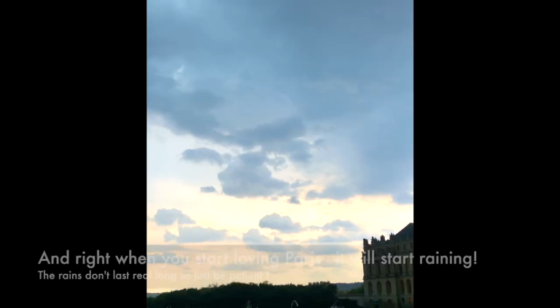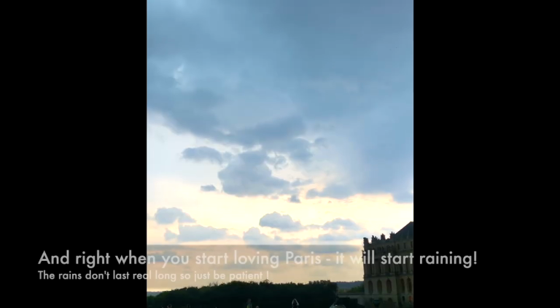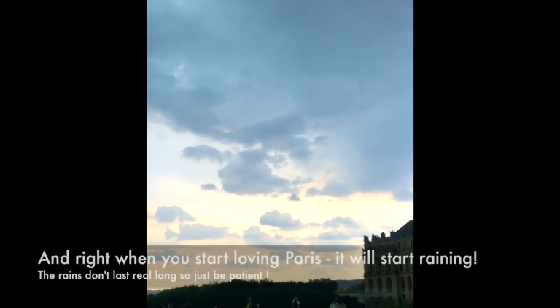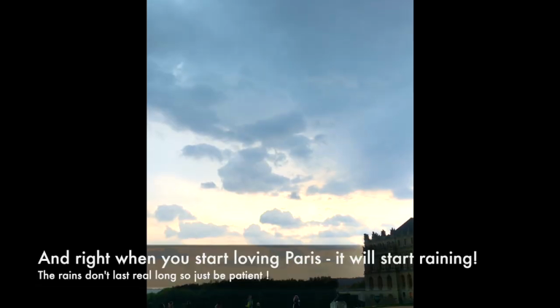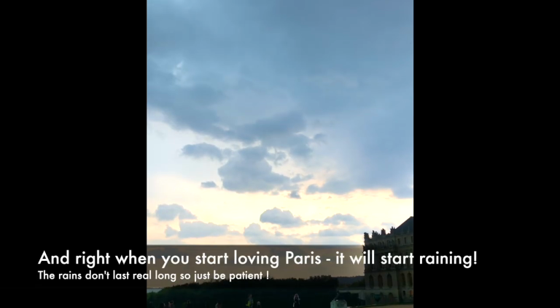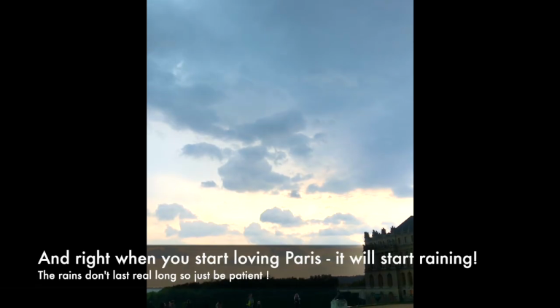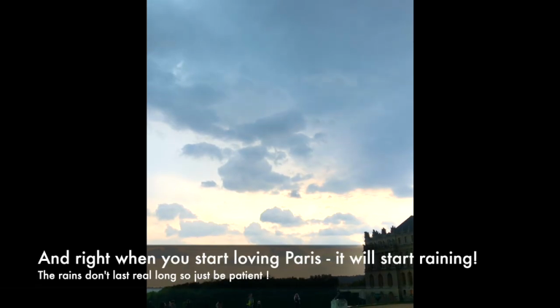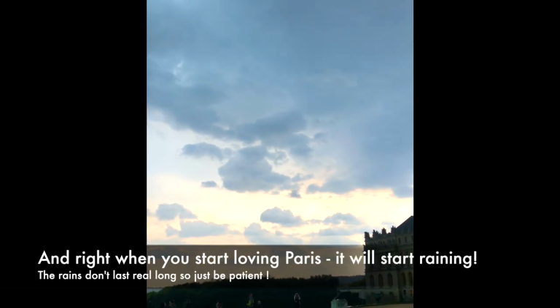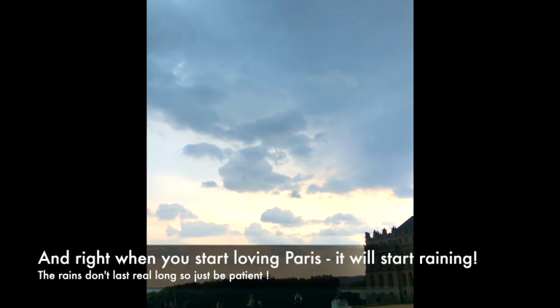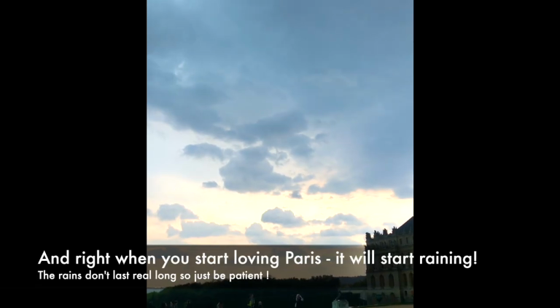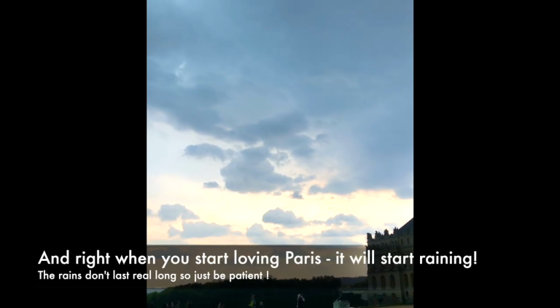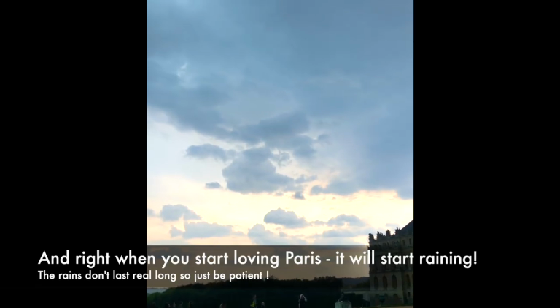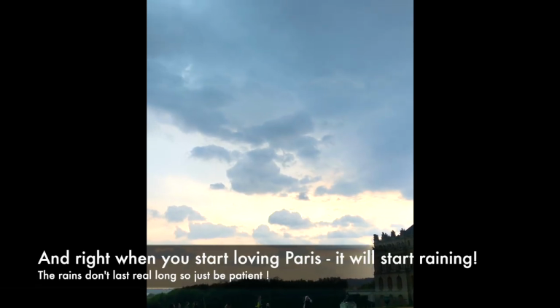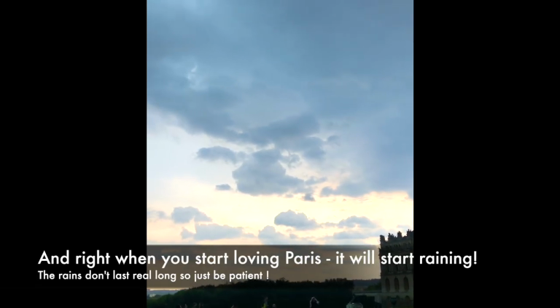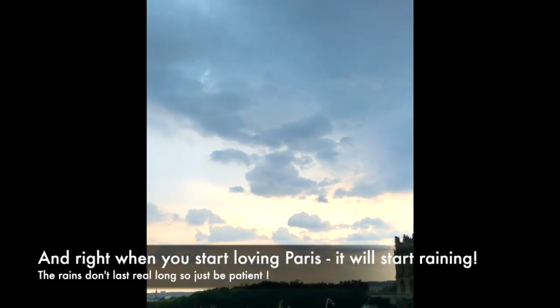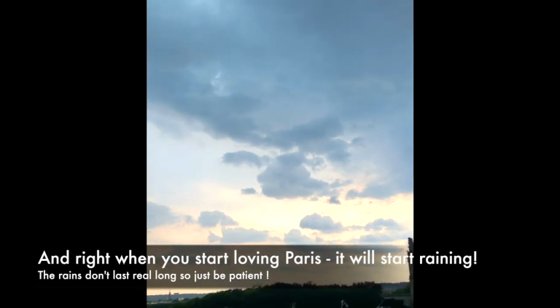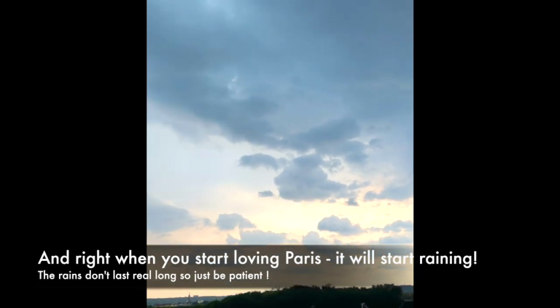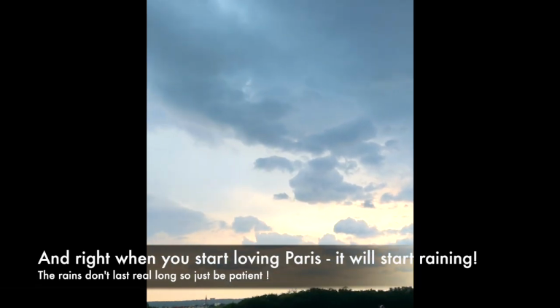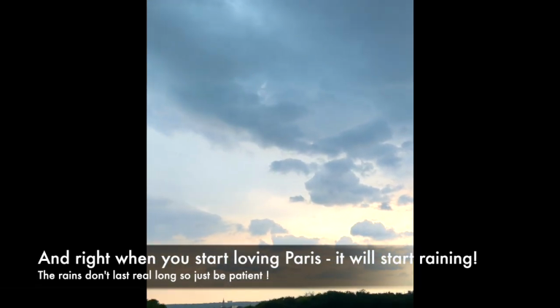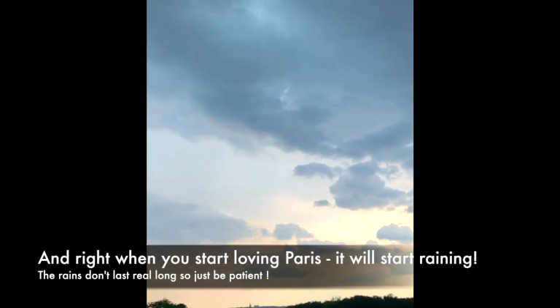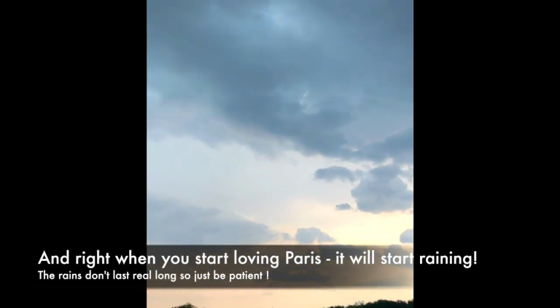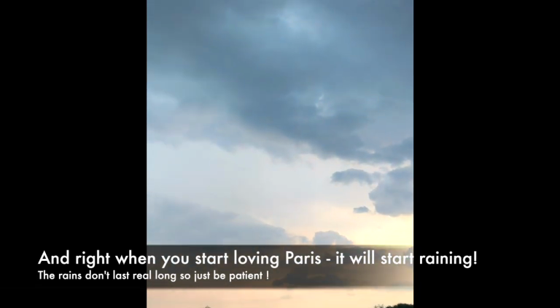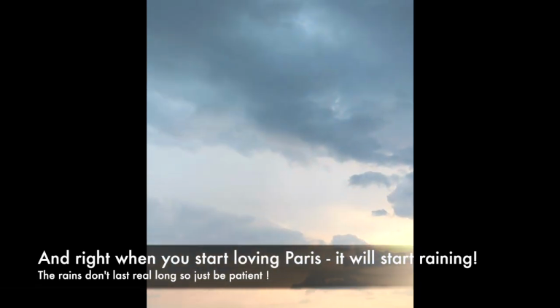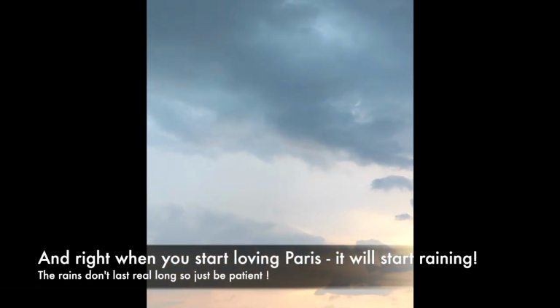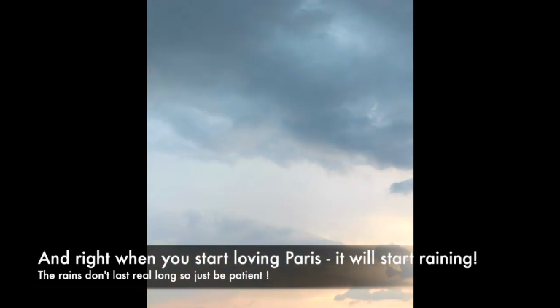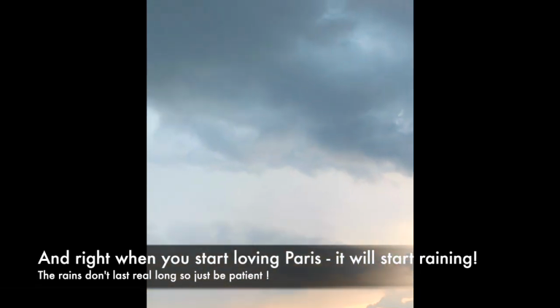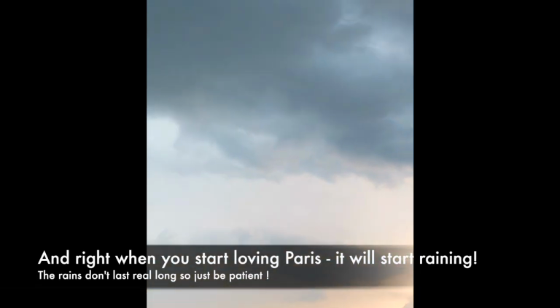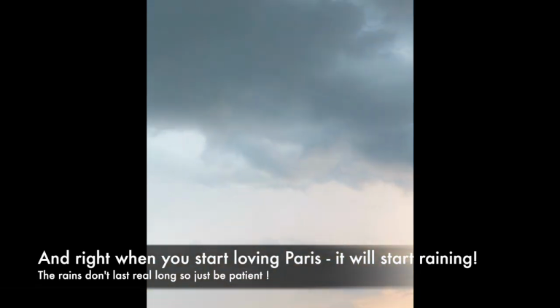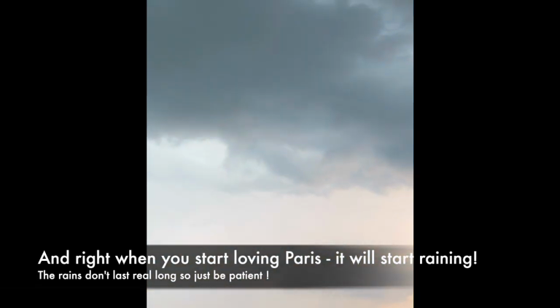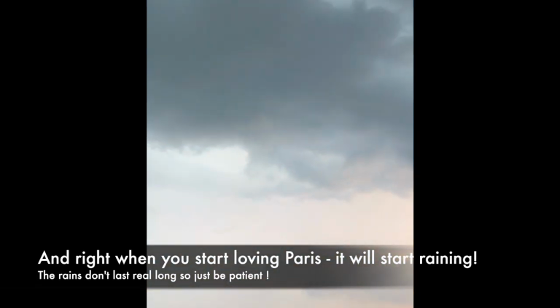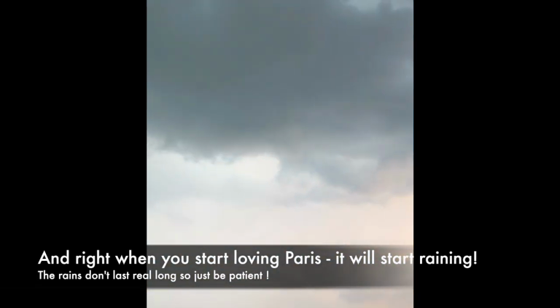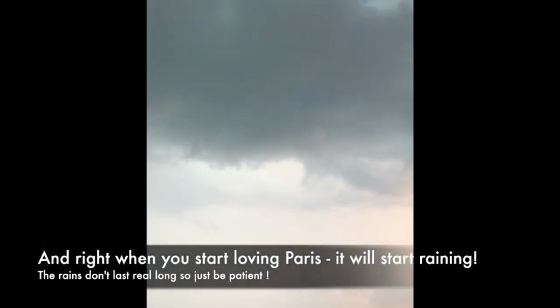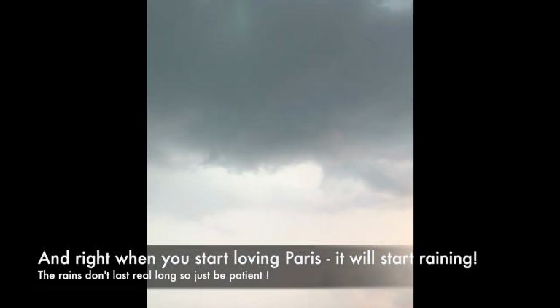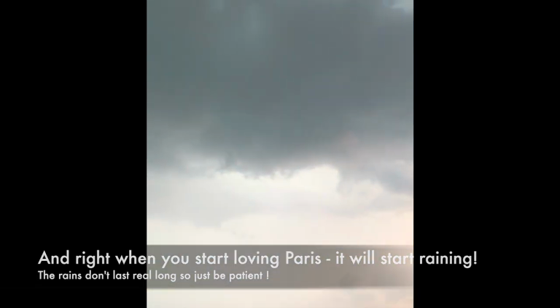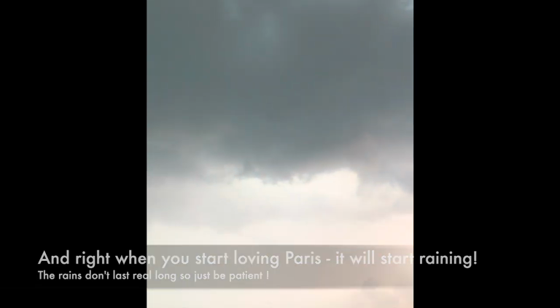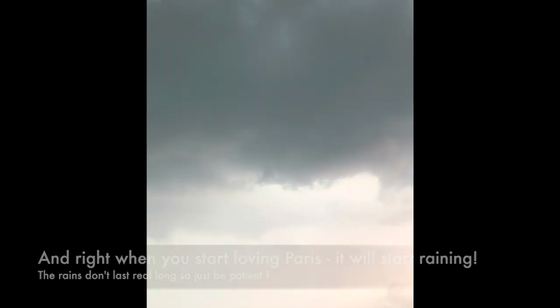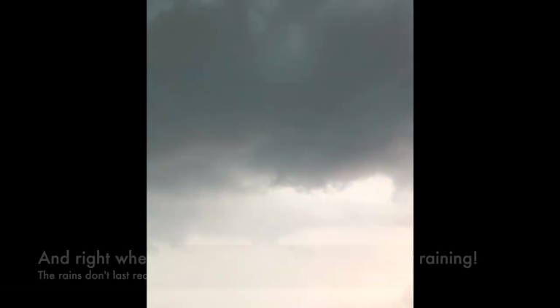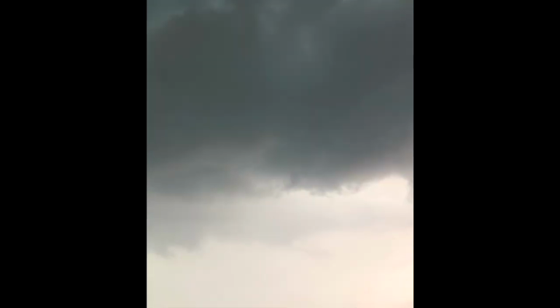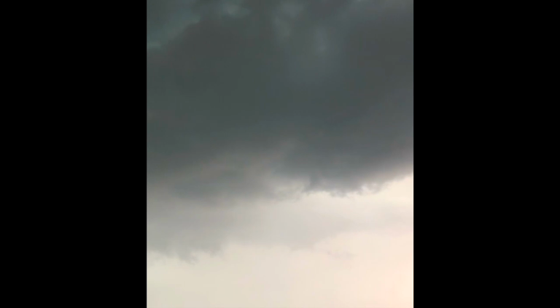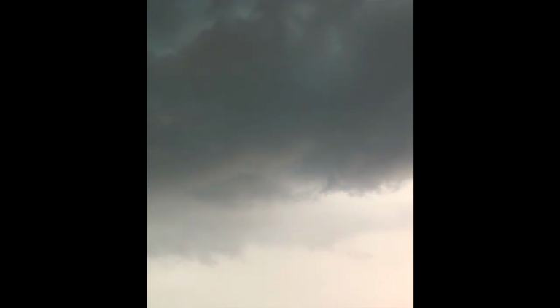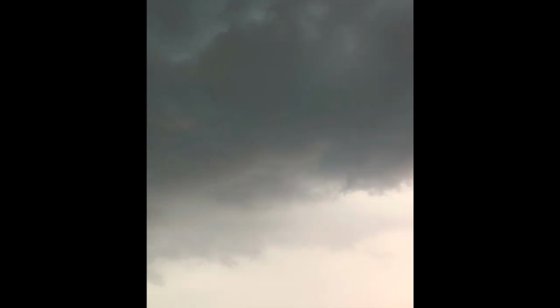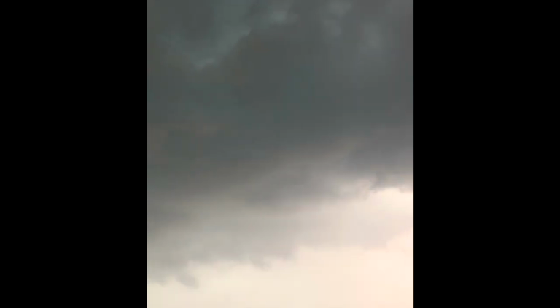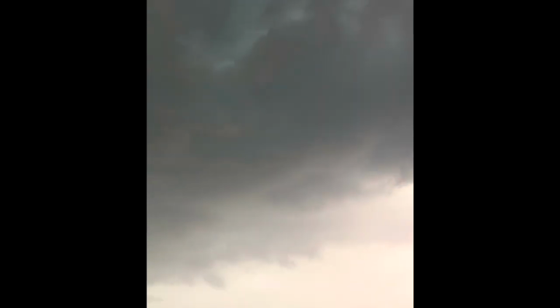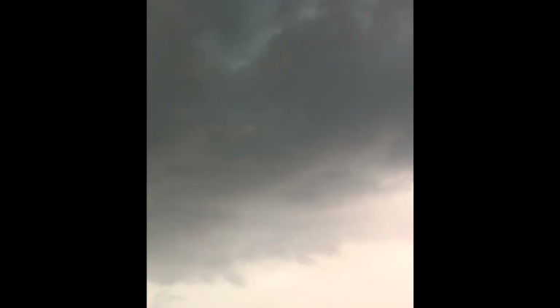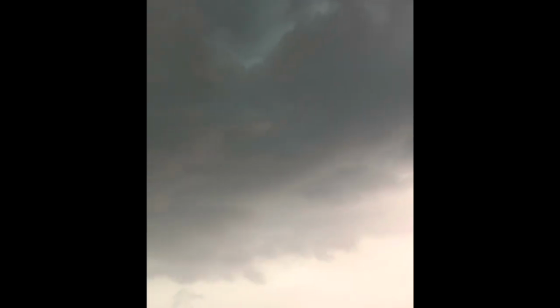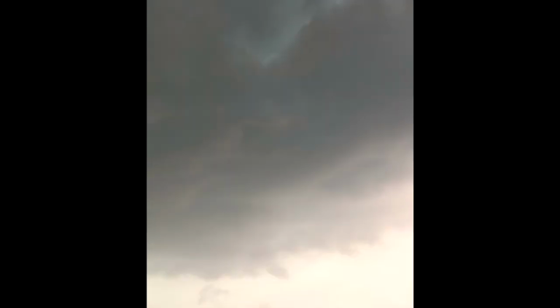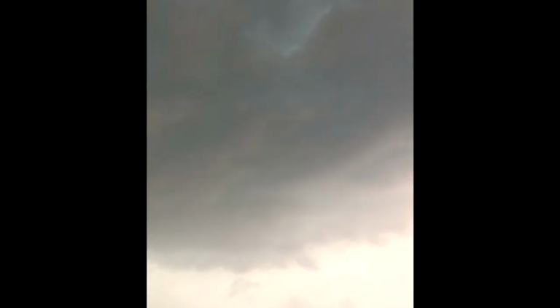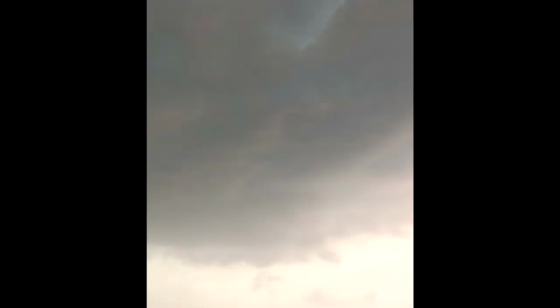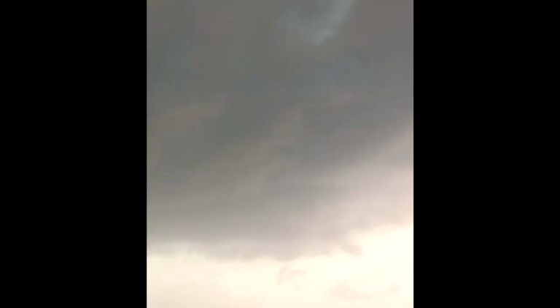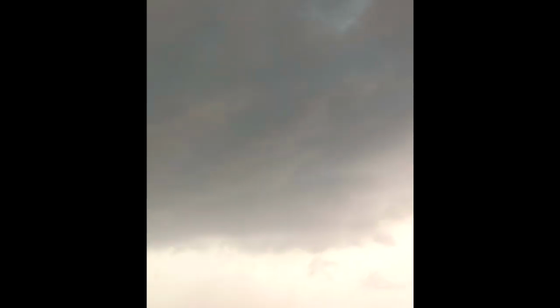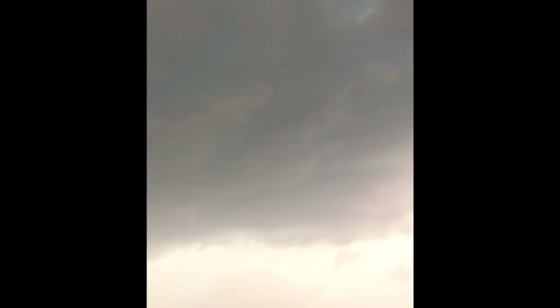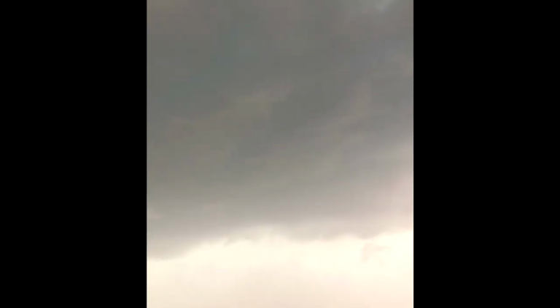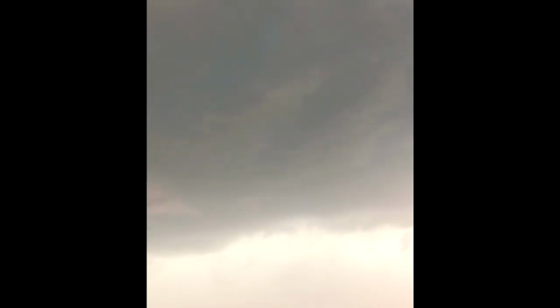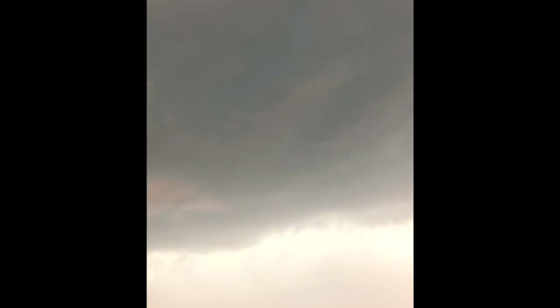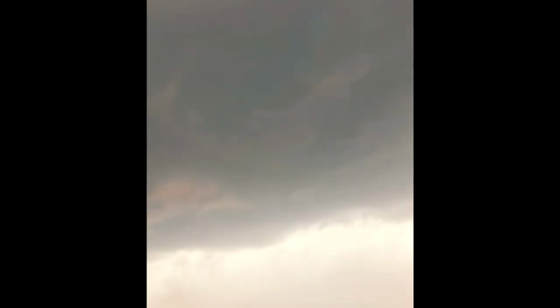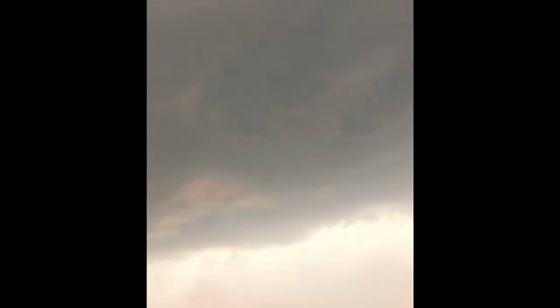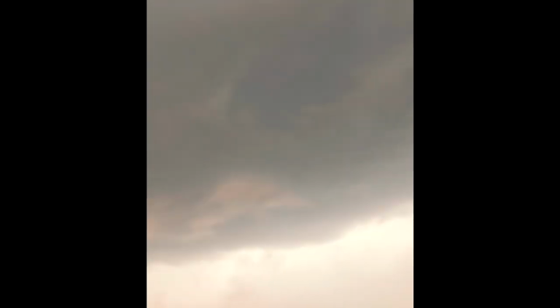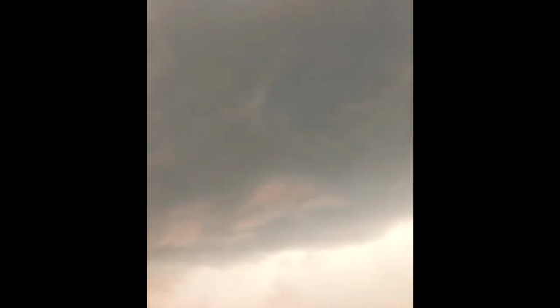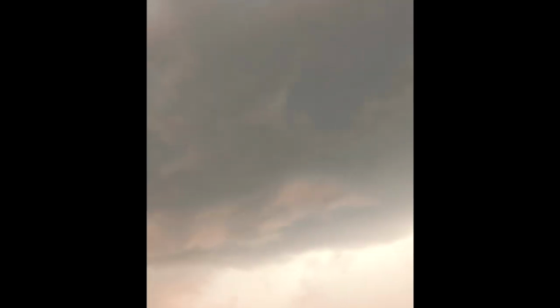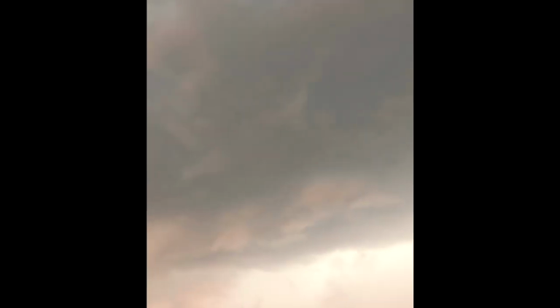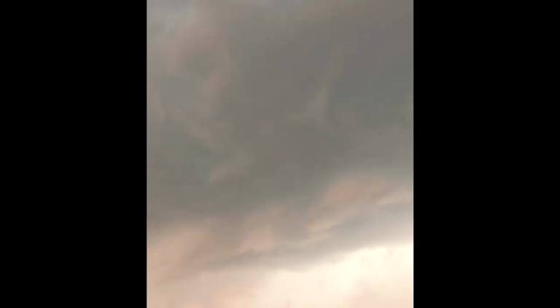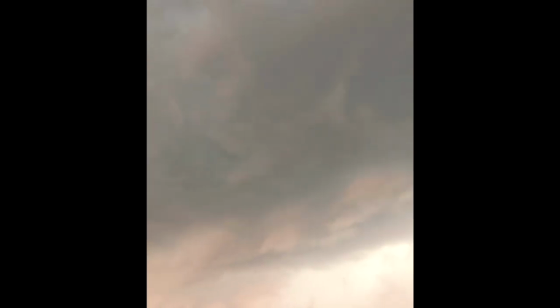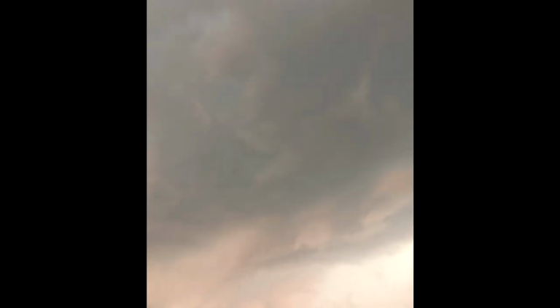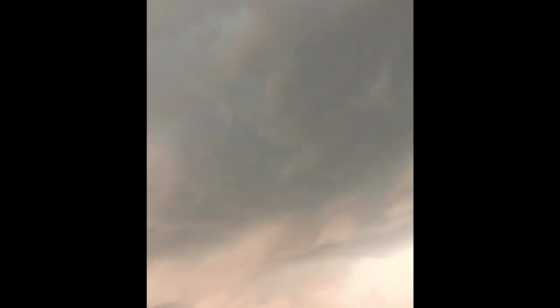Paris rains can be a spoilsport, but they don't last very long, so just be patient when they arrive.